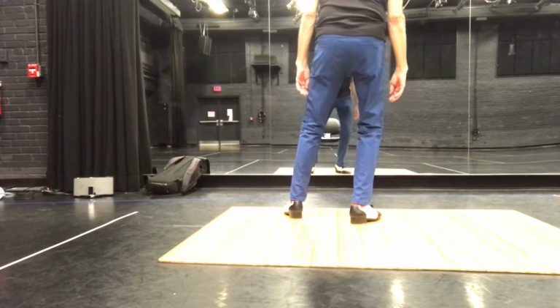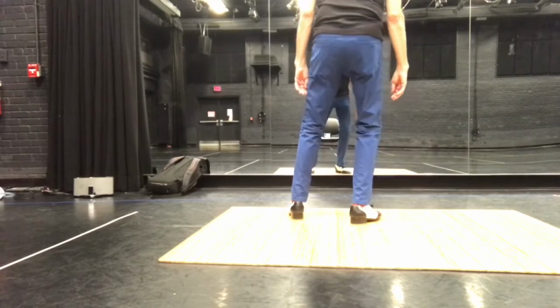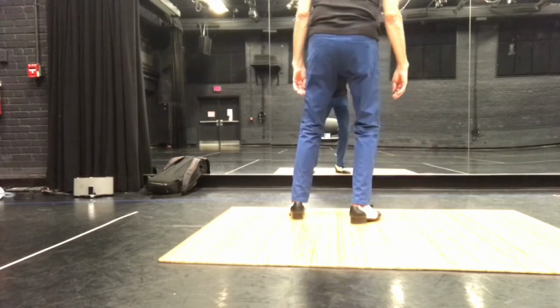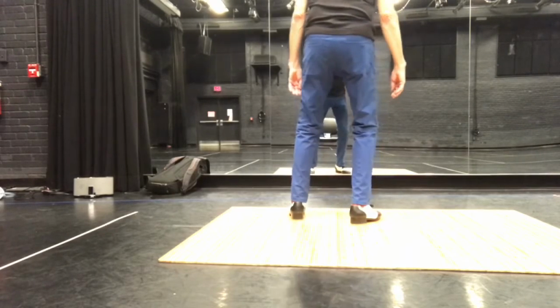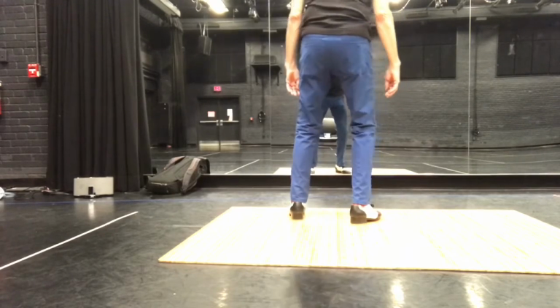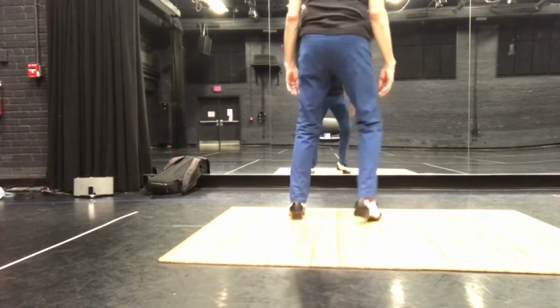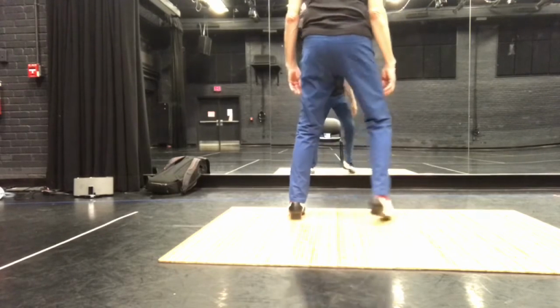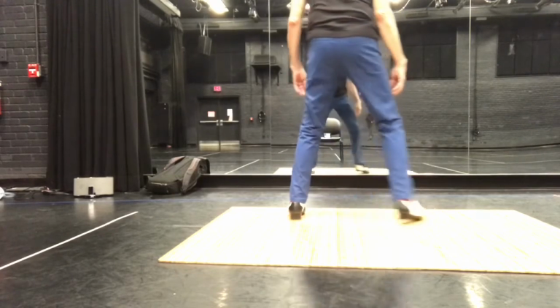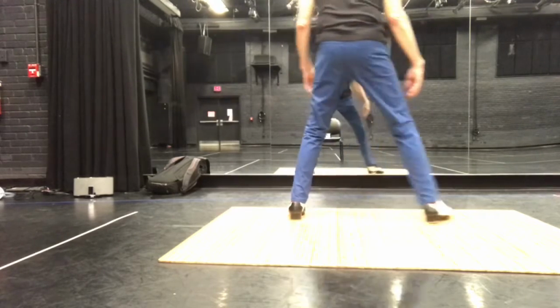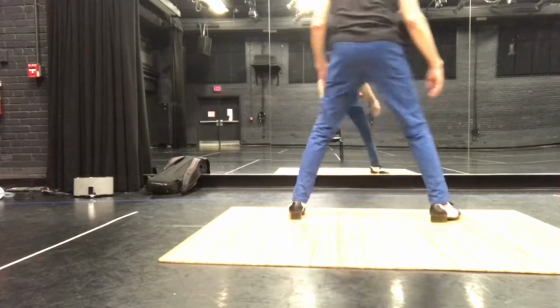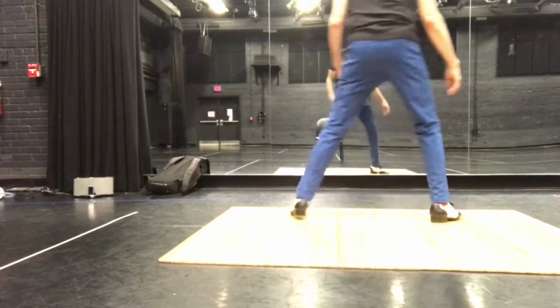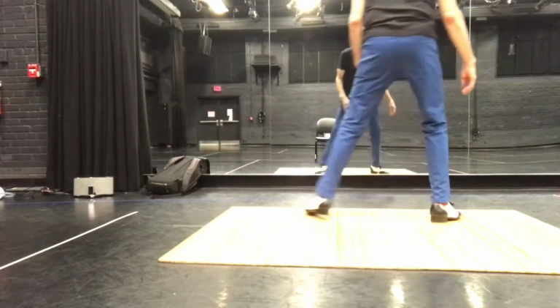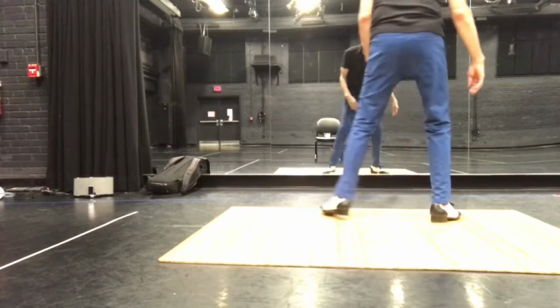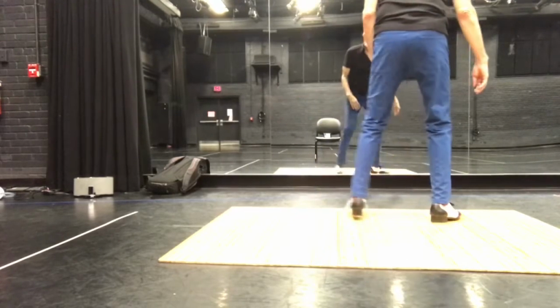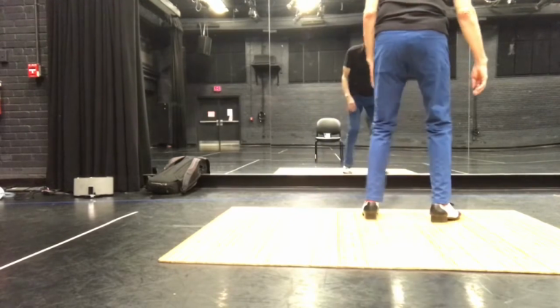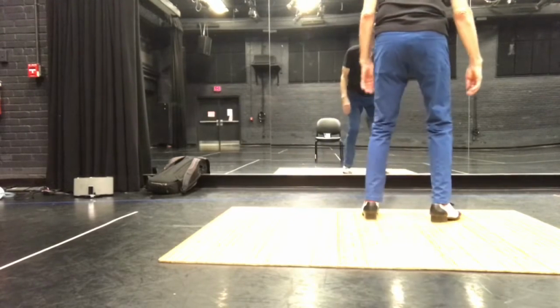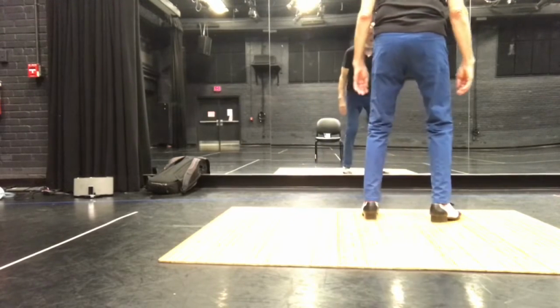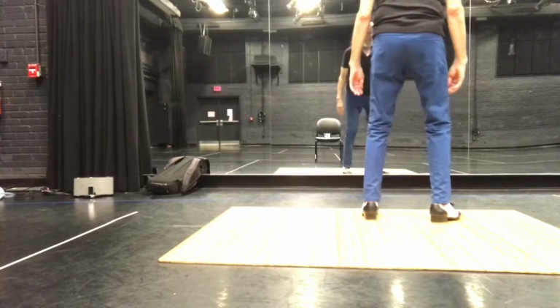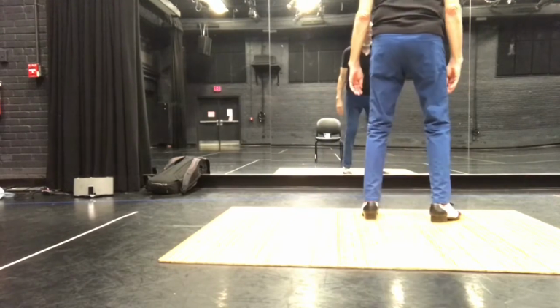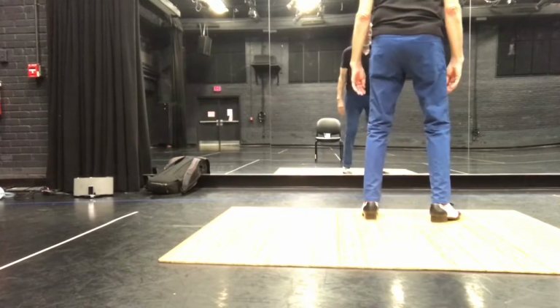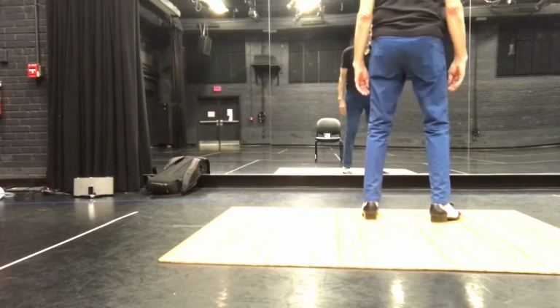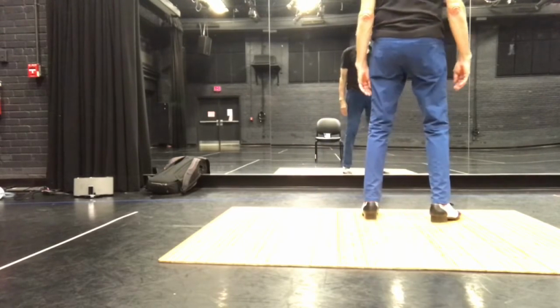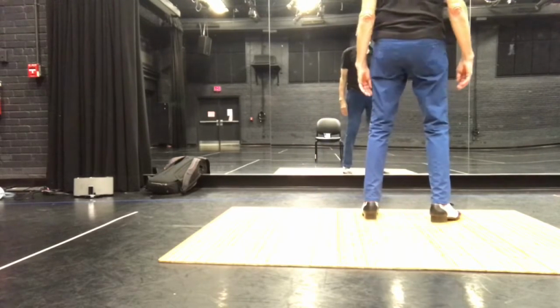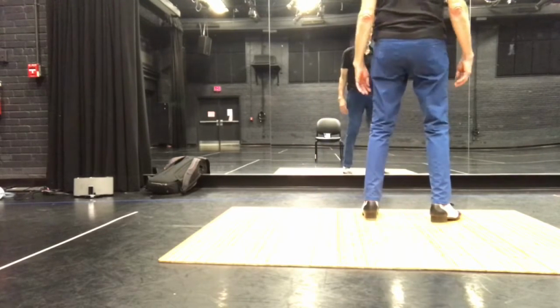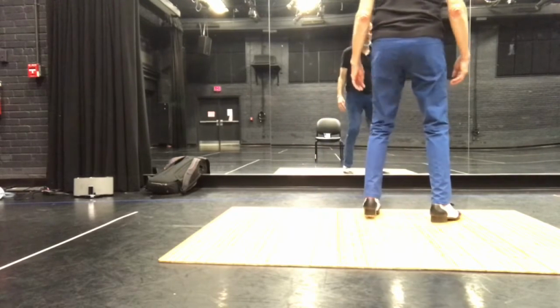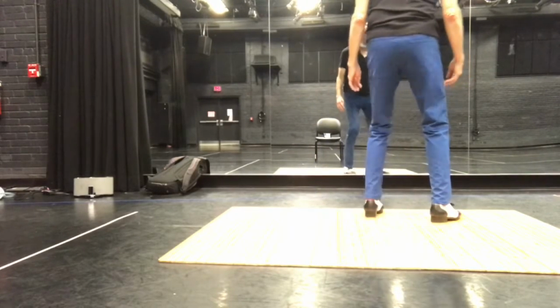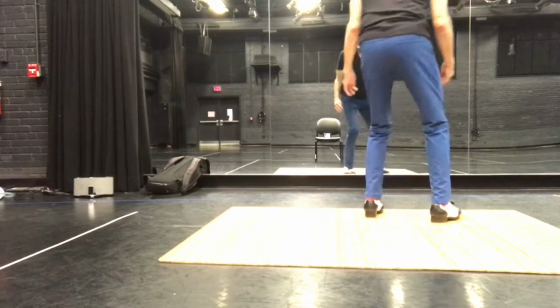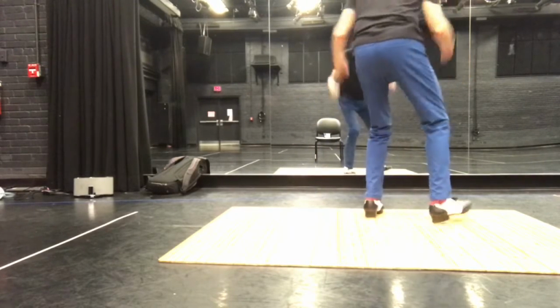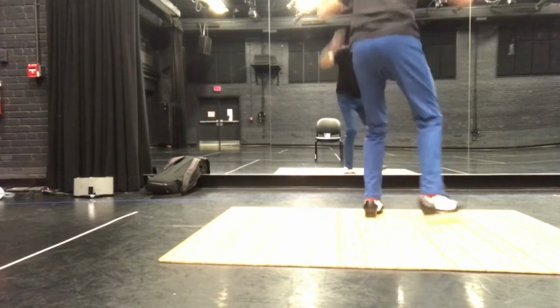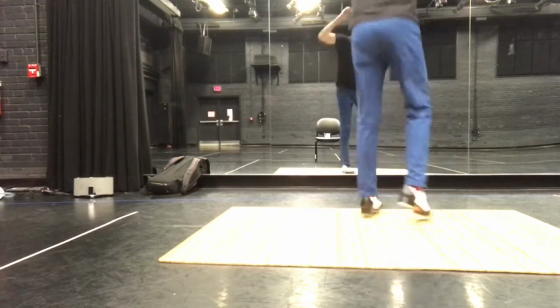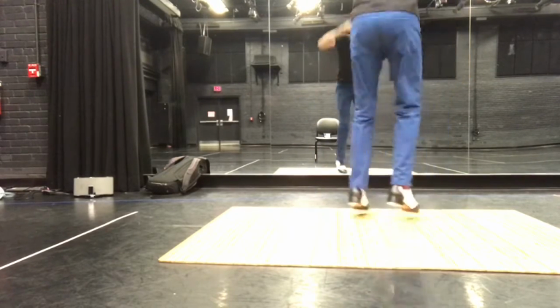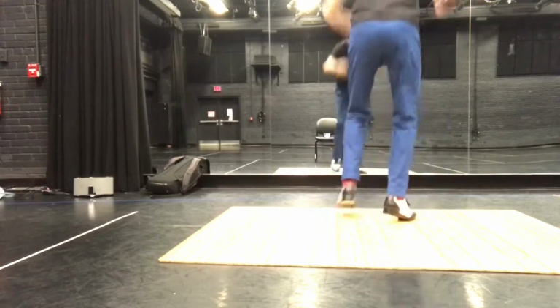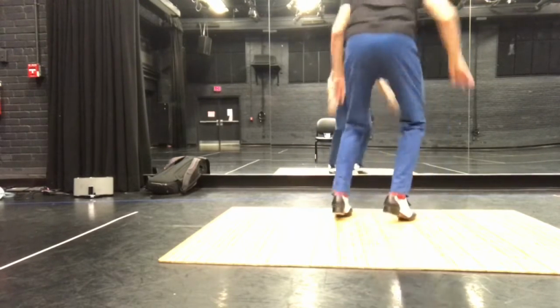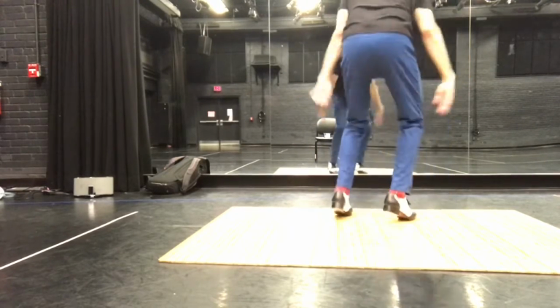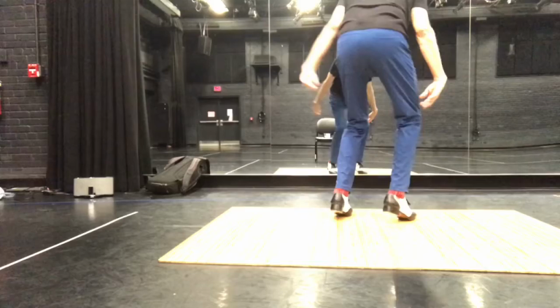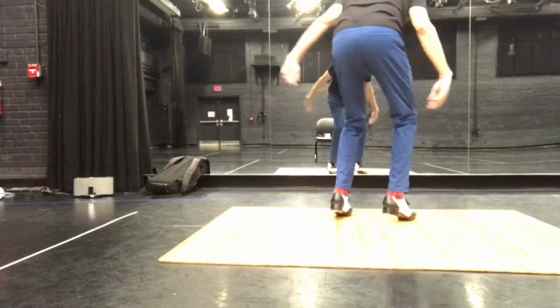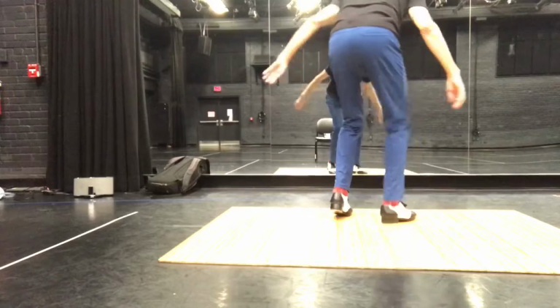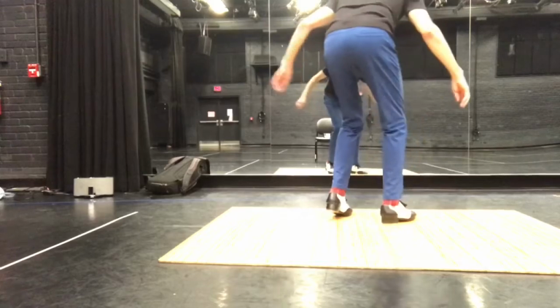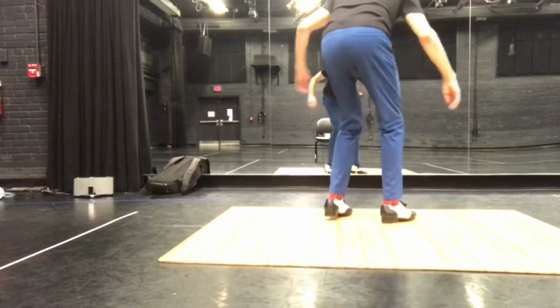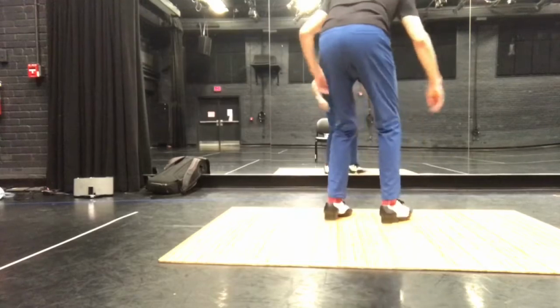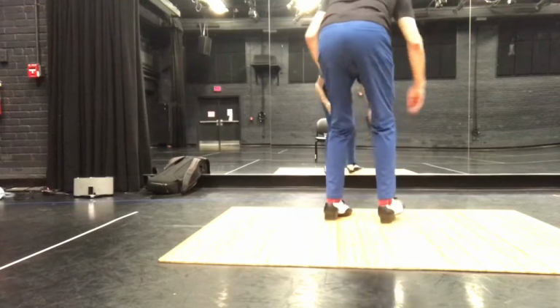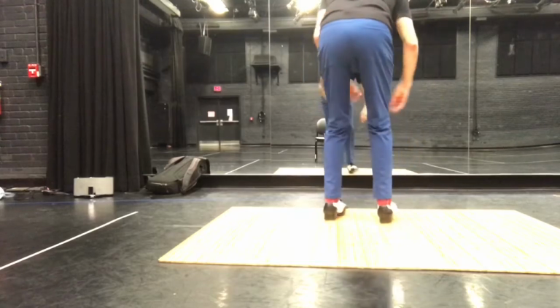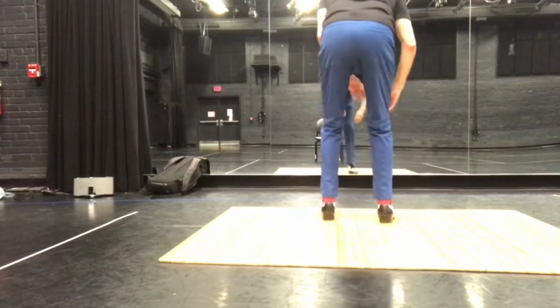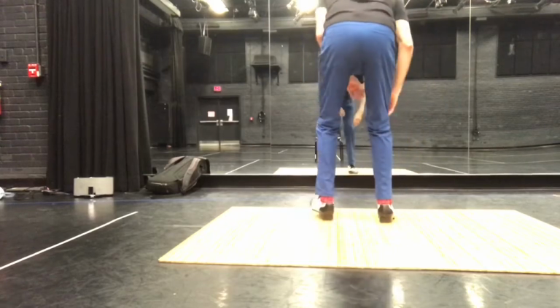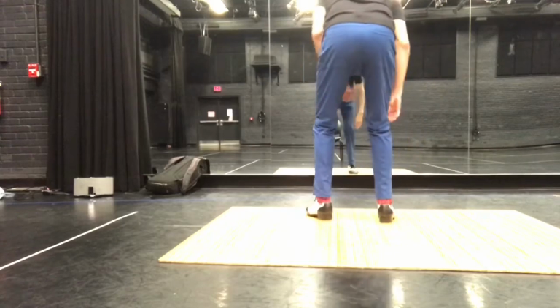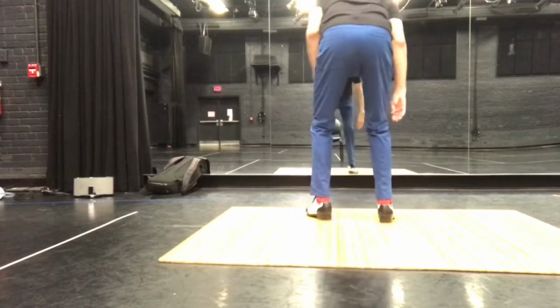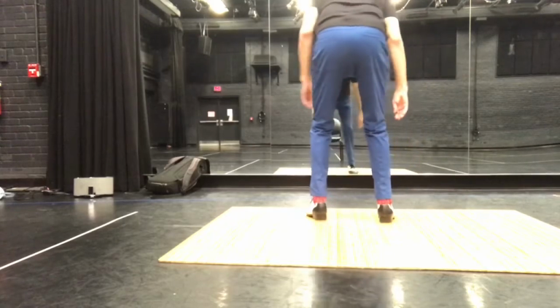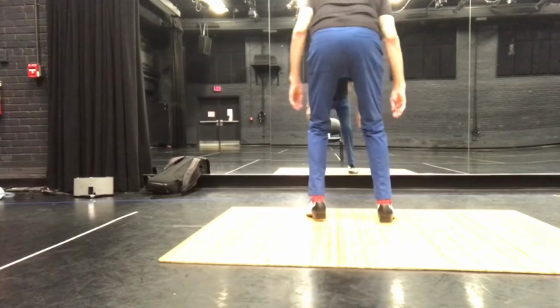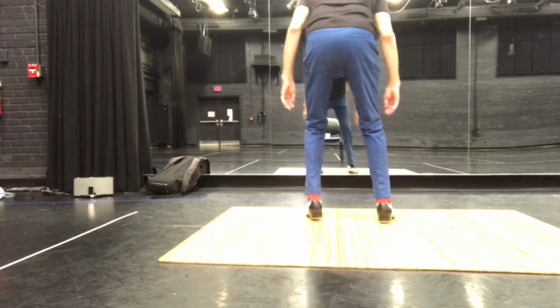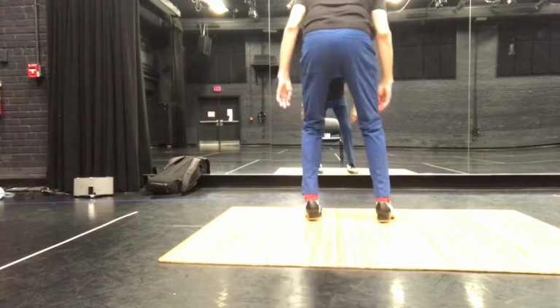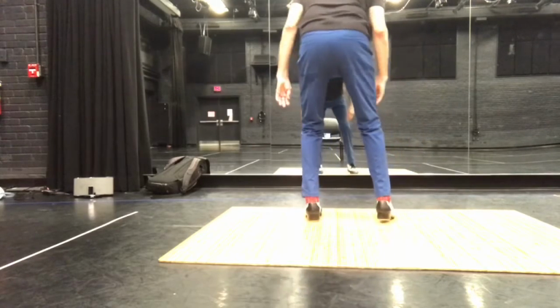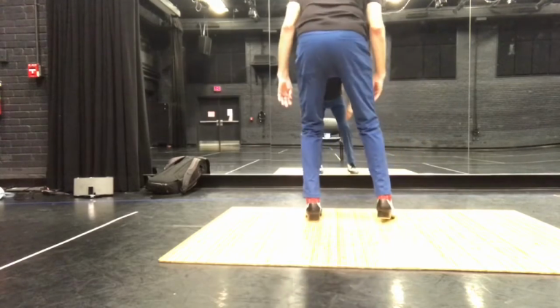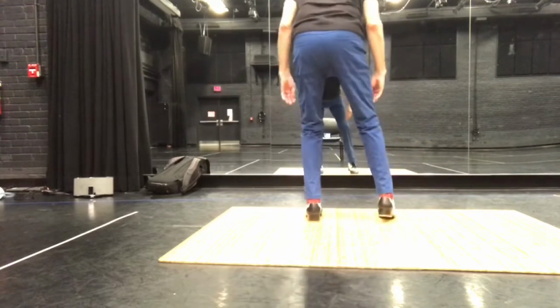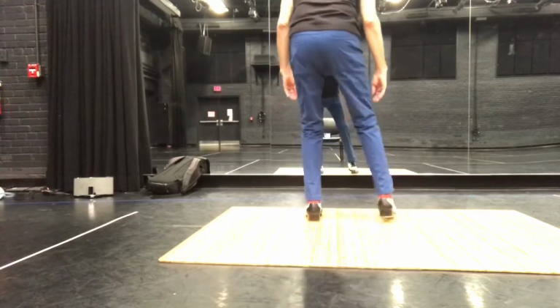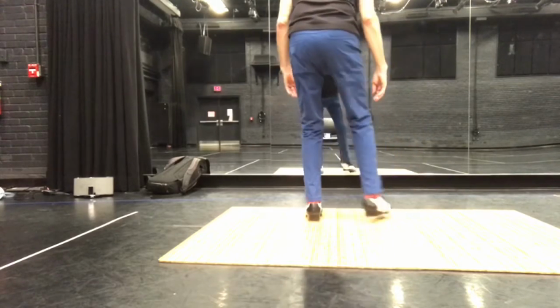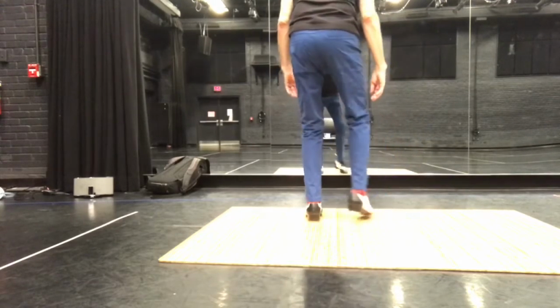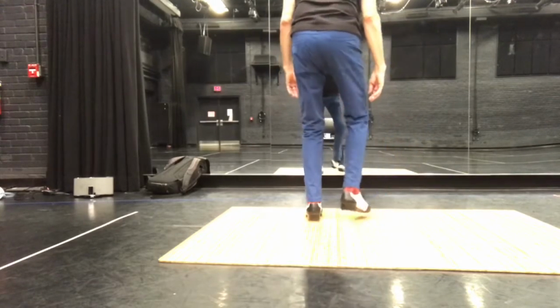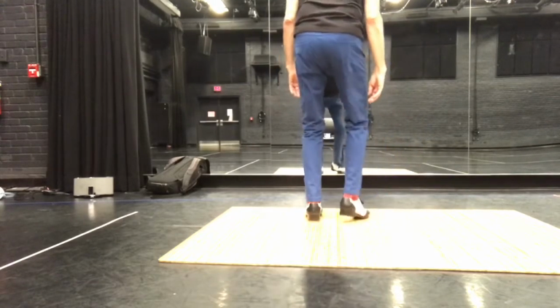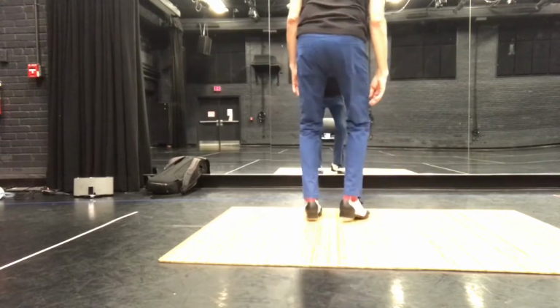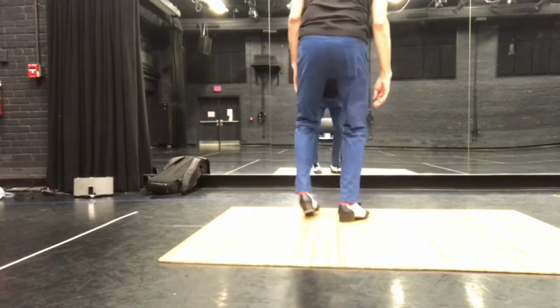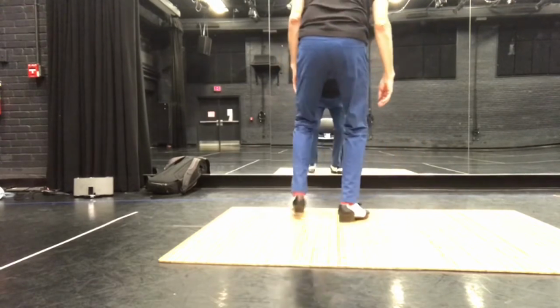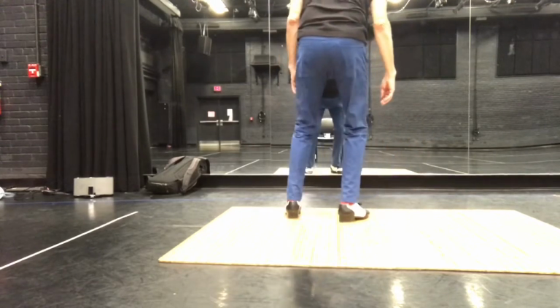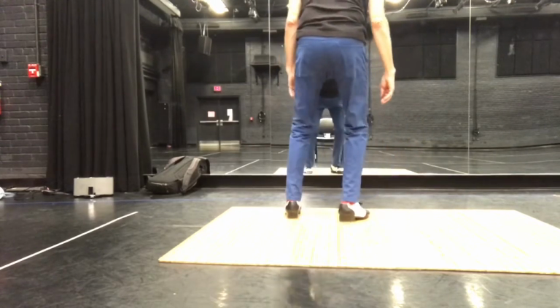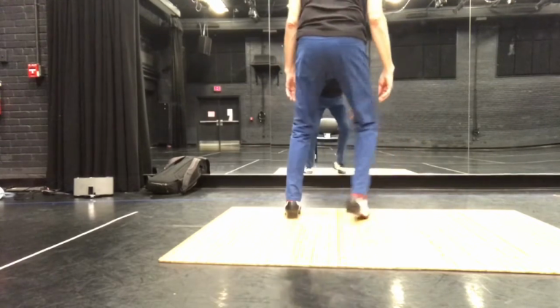So you're going to get right double pullback, and right double pullback, heel, heel, heel, toe, toe, pullback, push down.